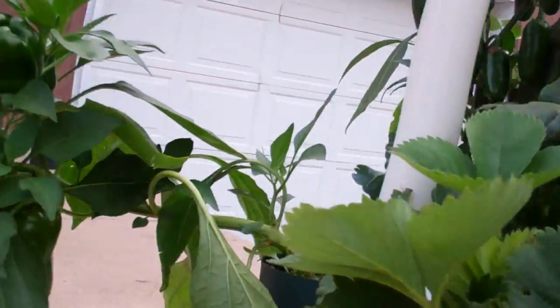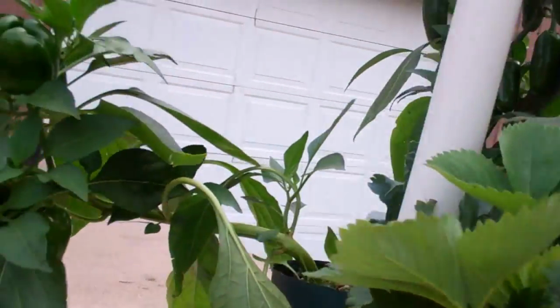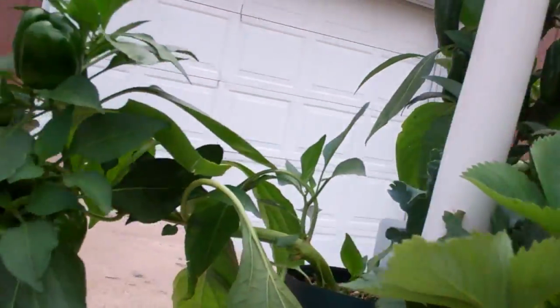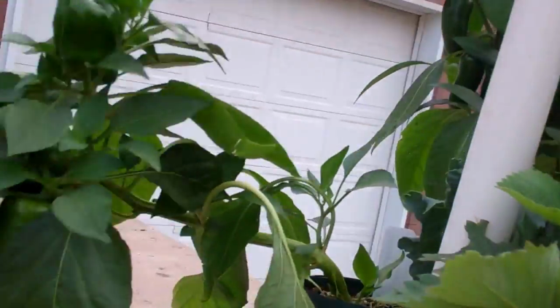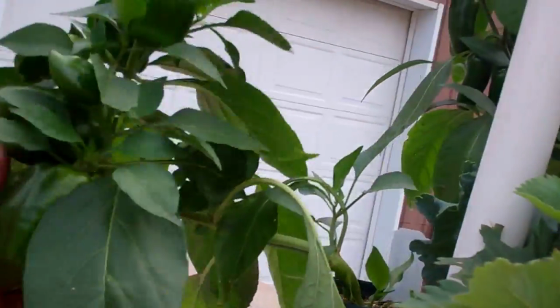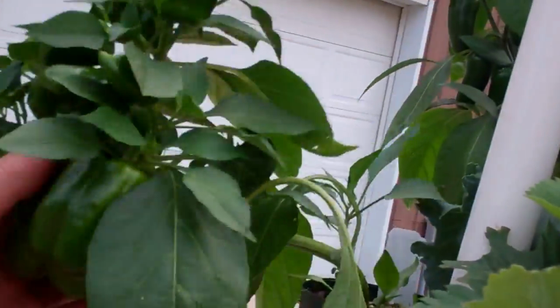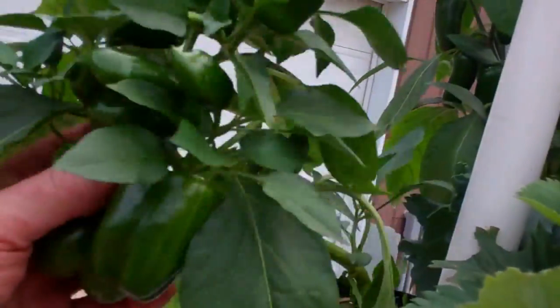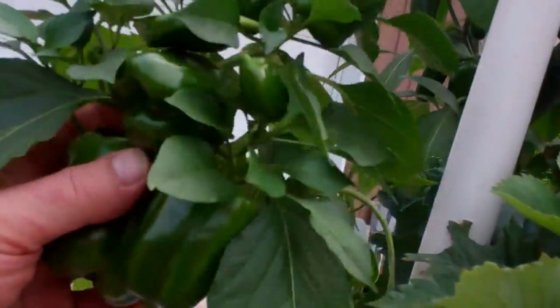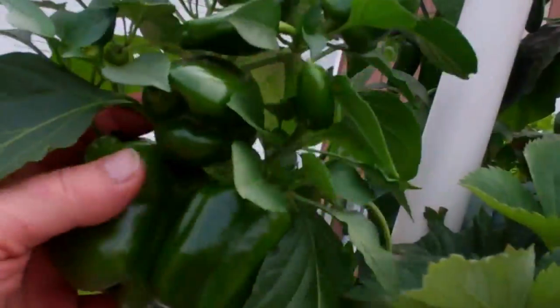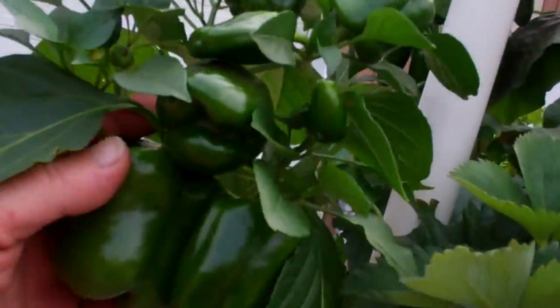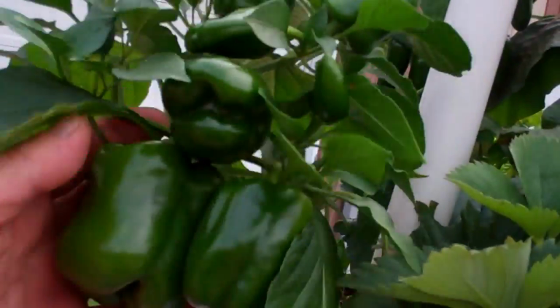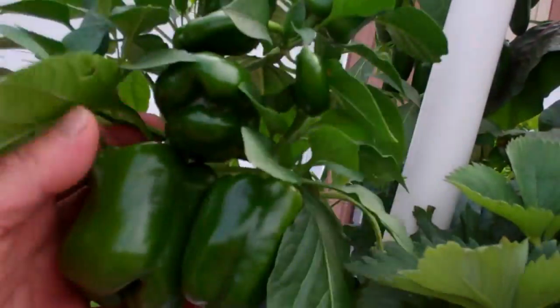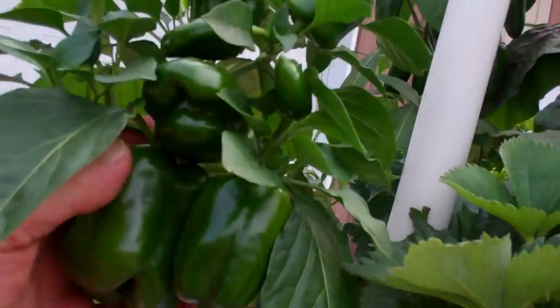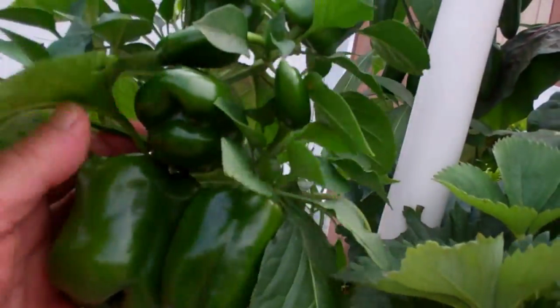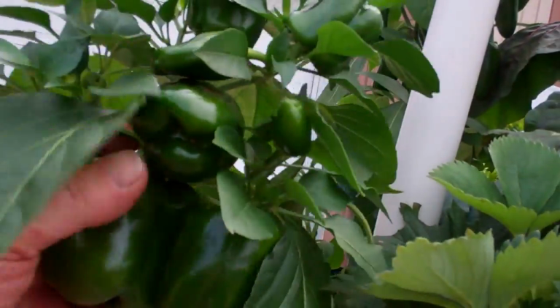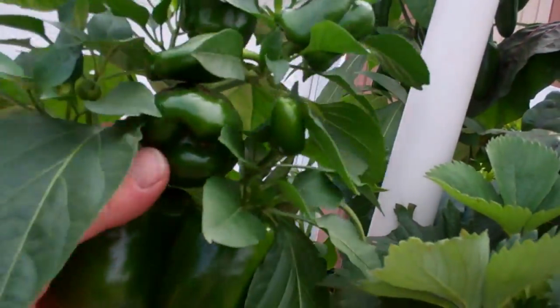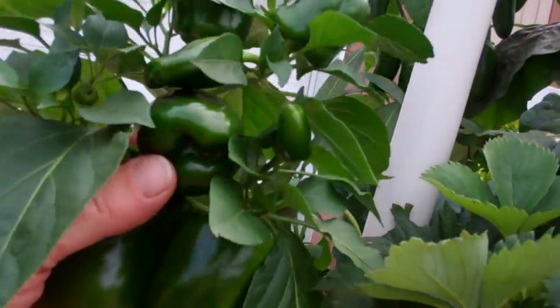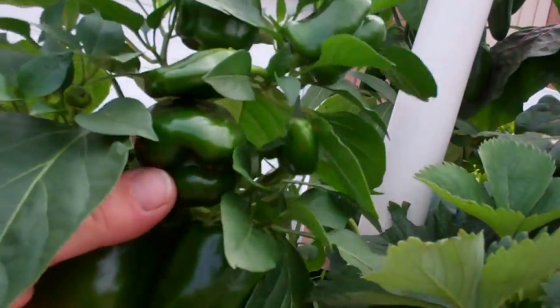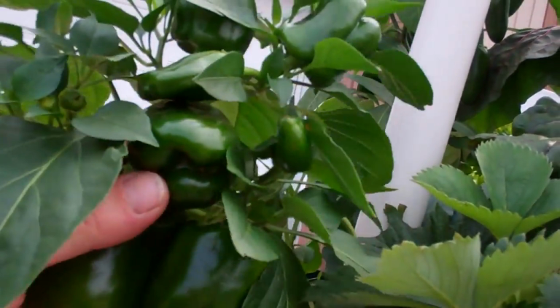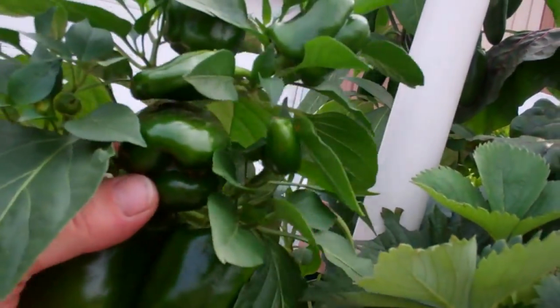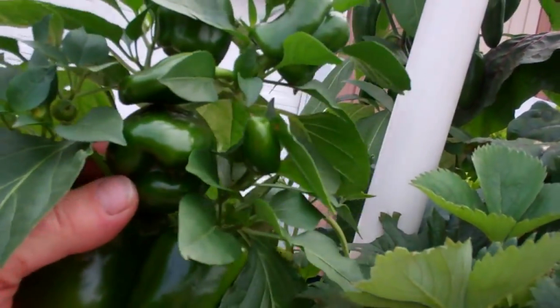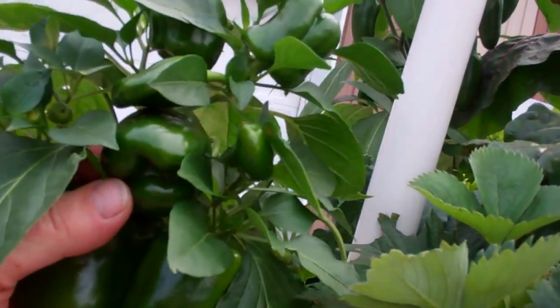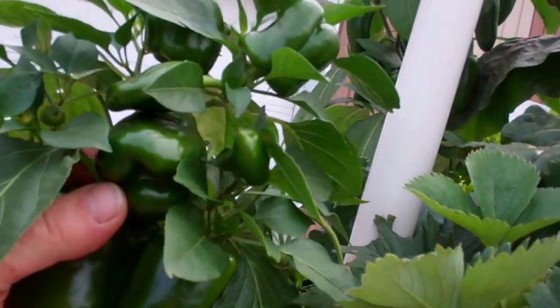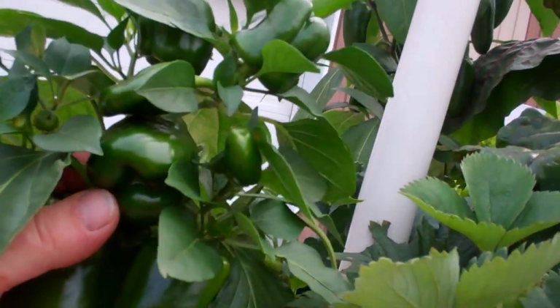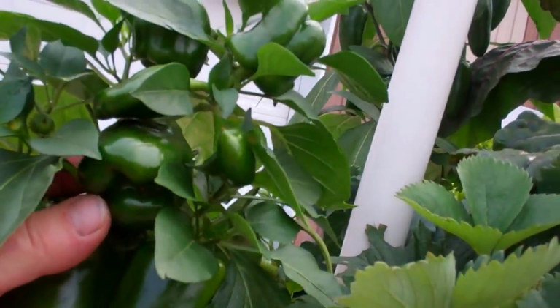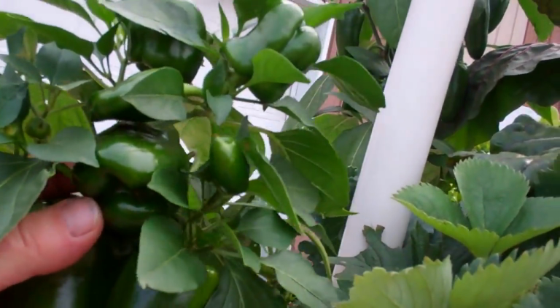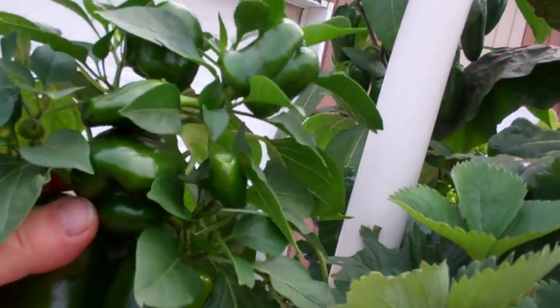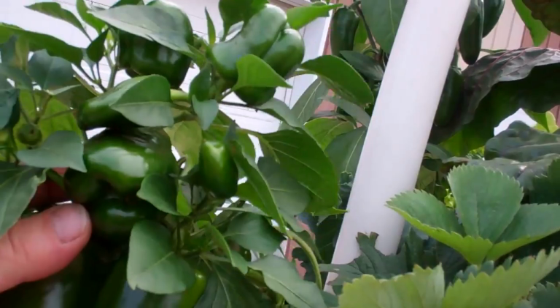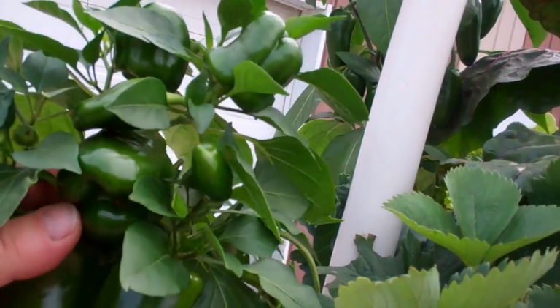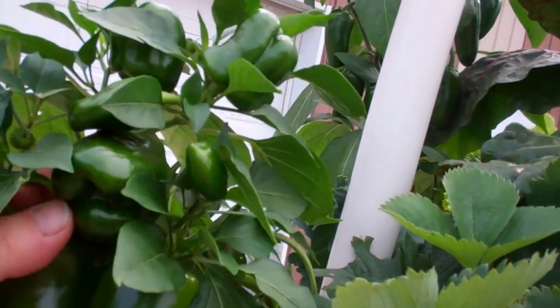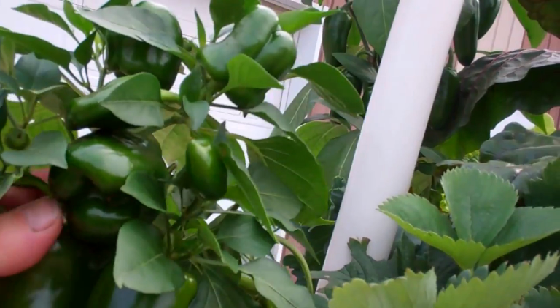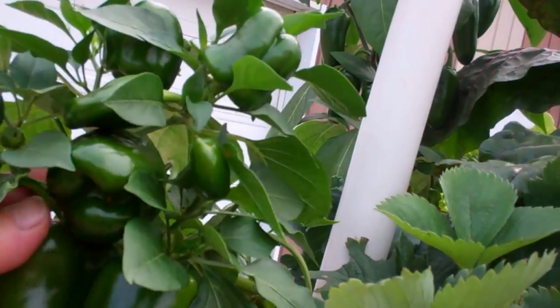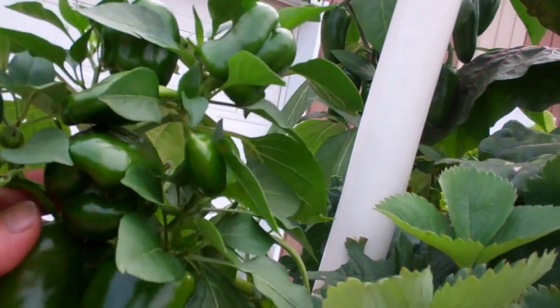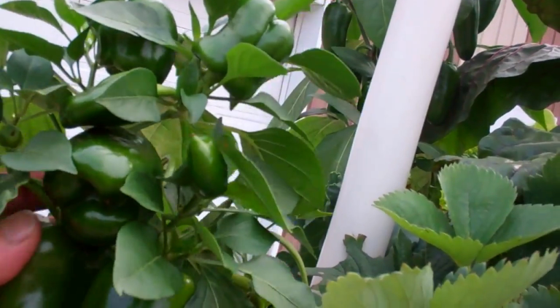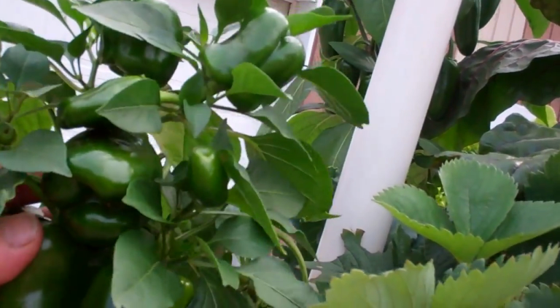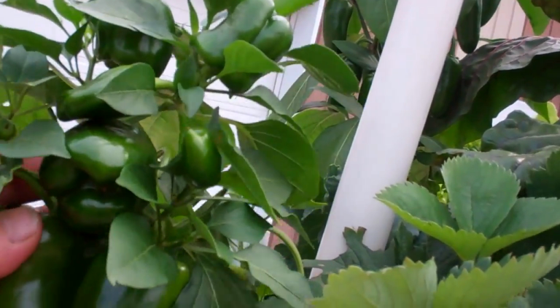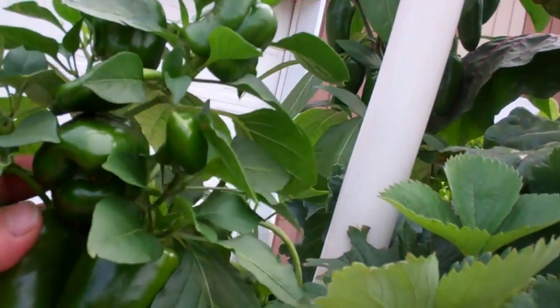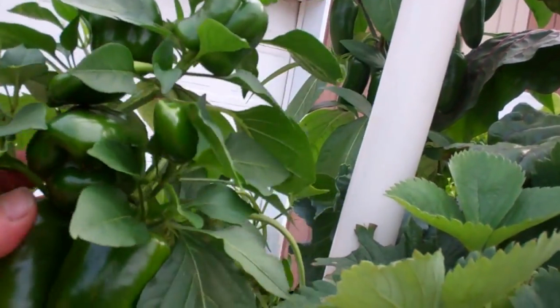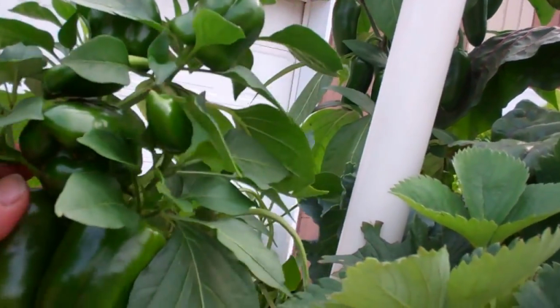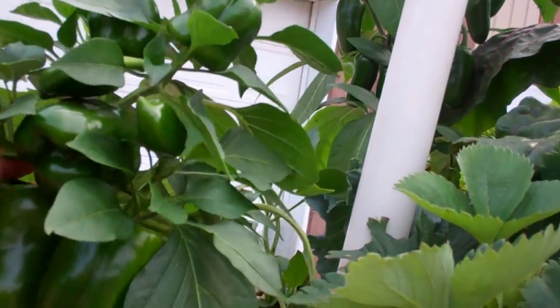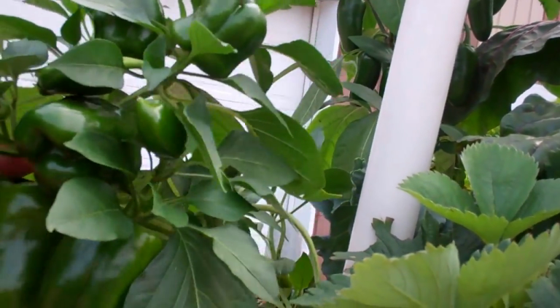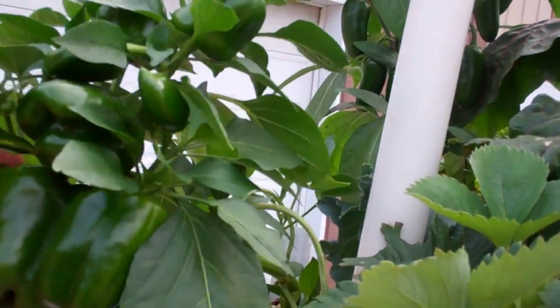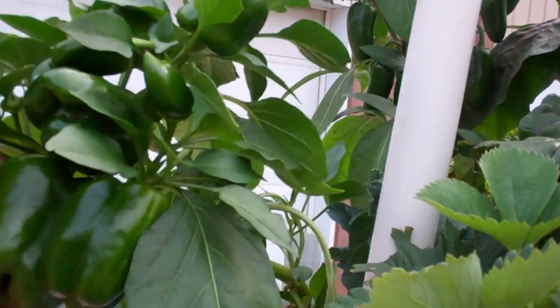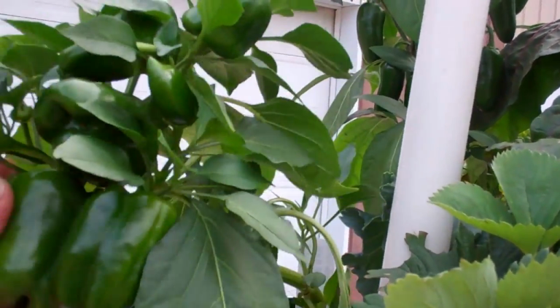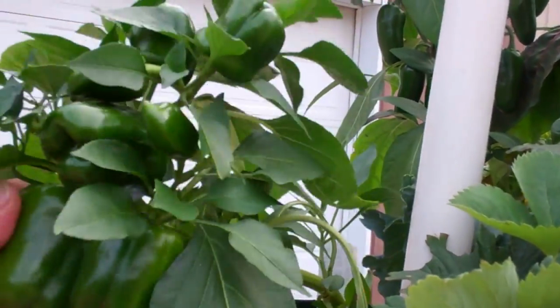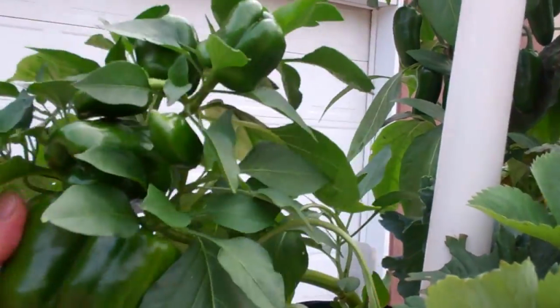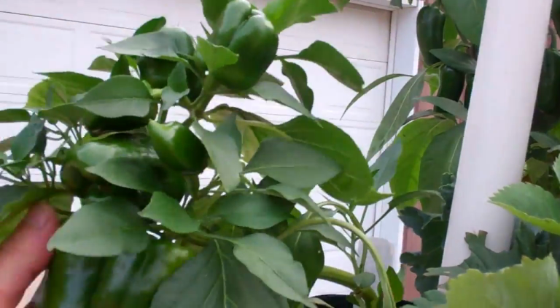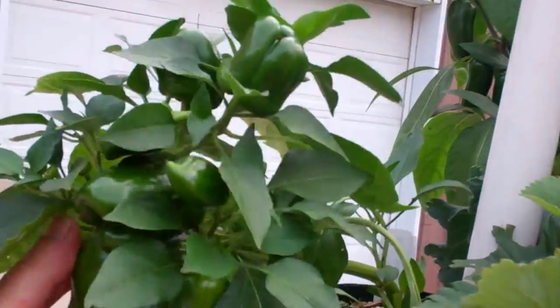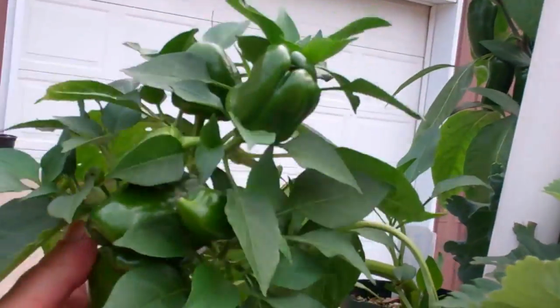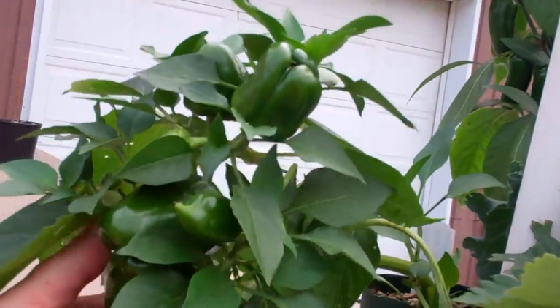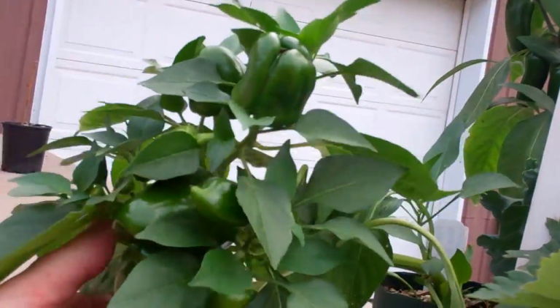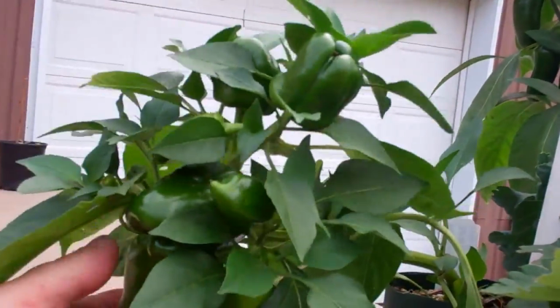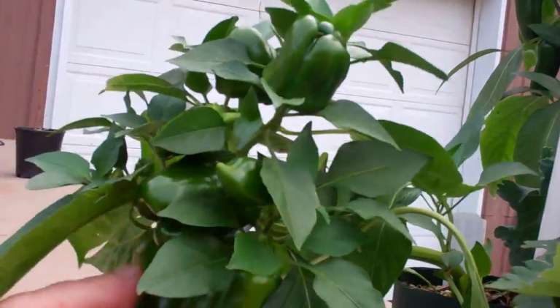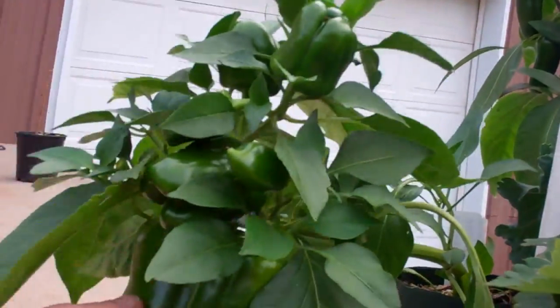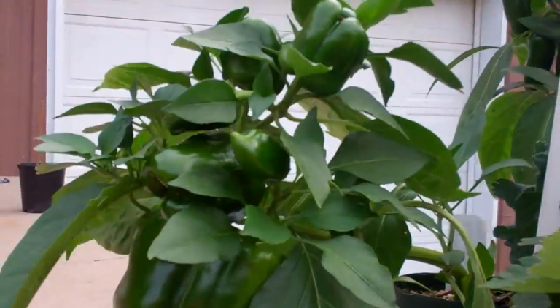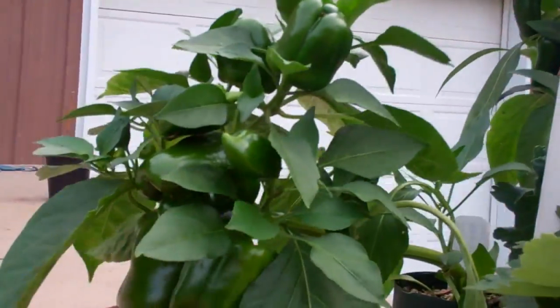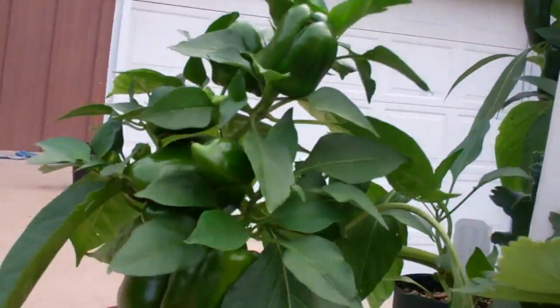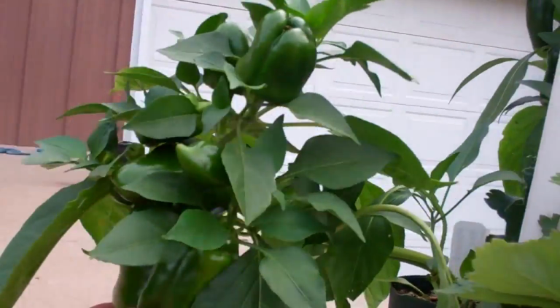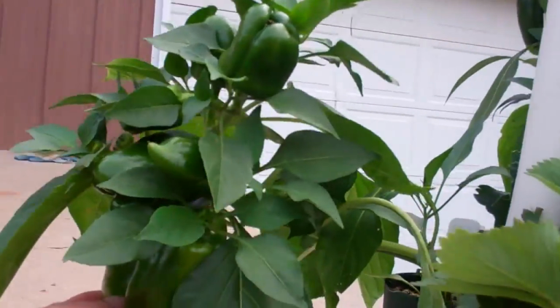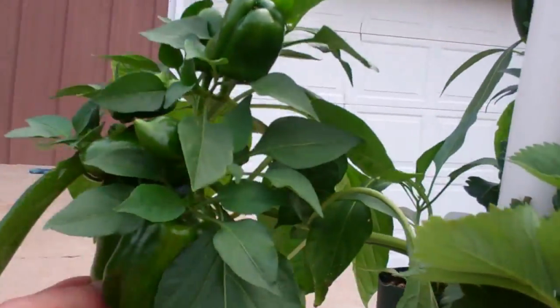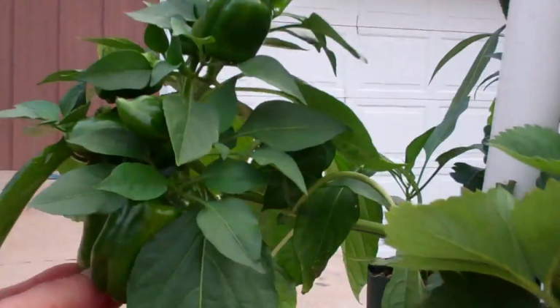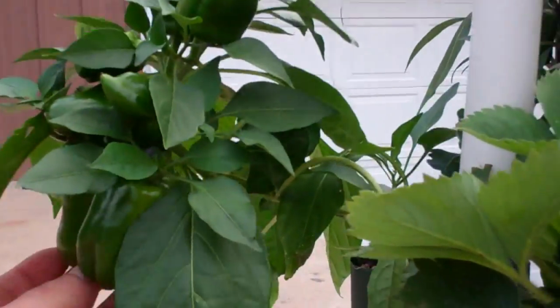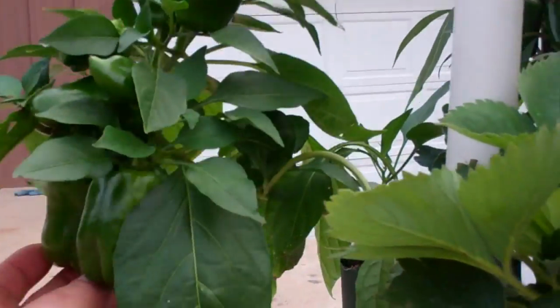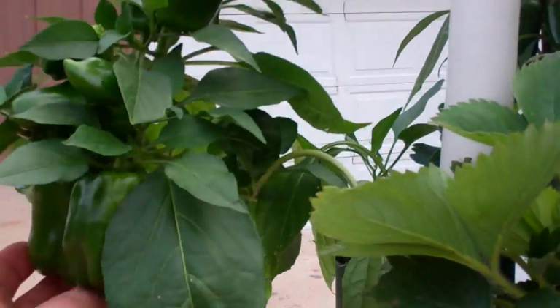There are one, two, three, four, five, six, seven little red bell peppers on this.